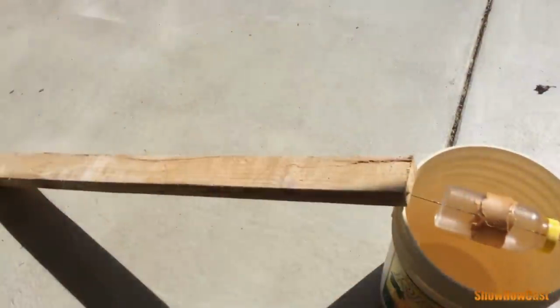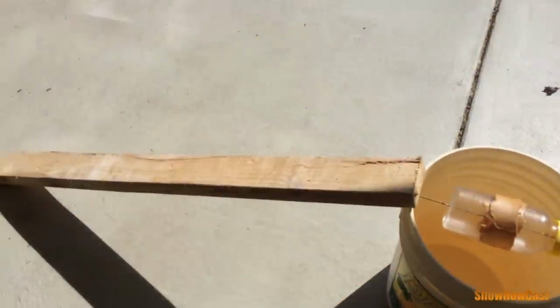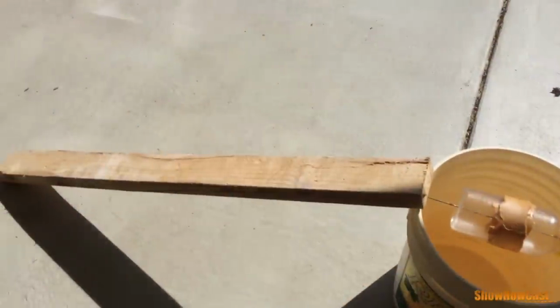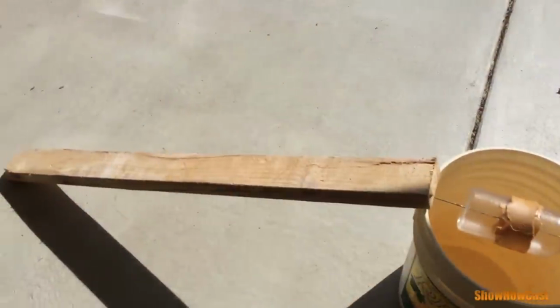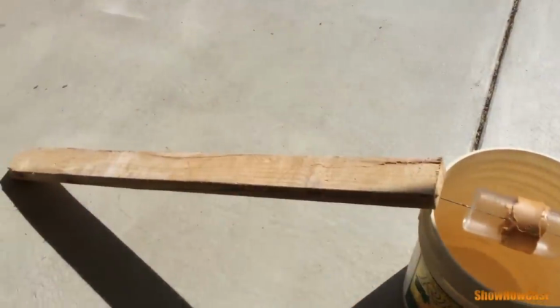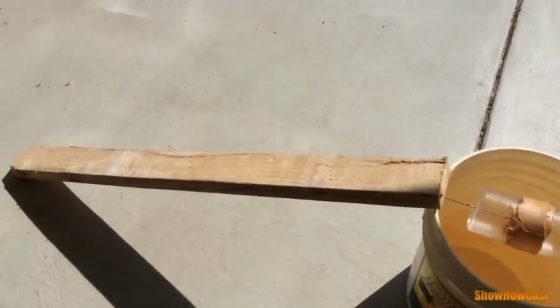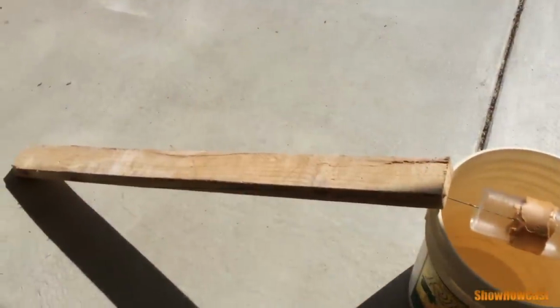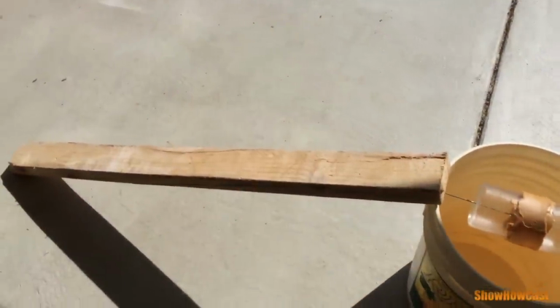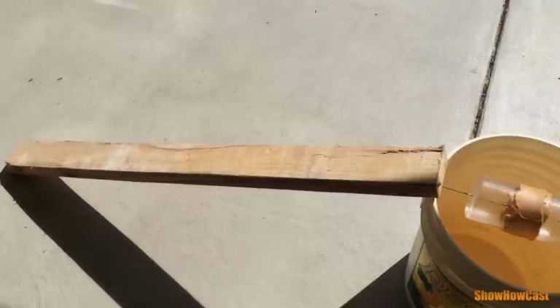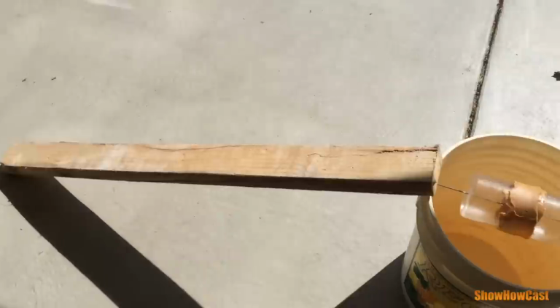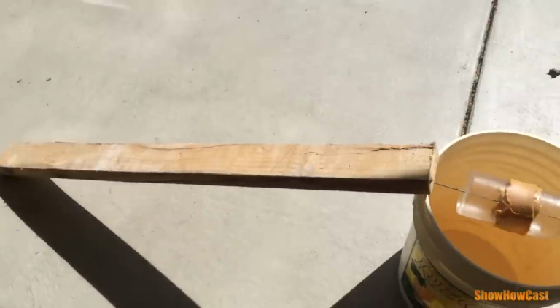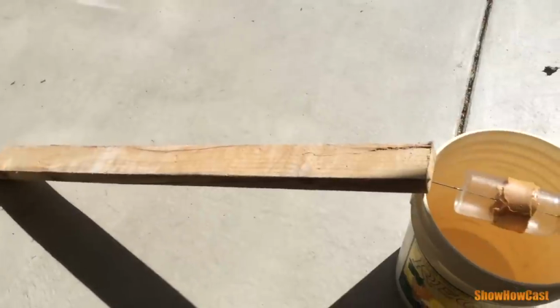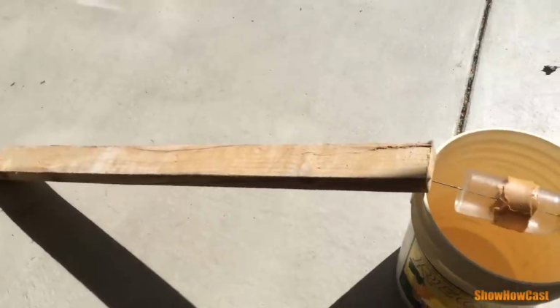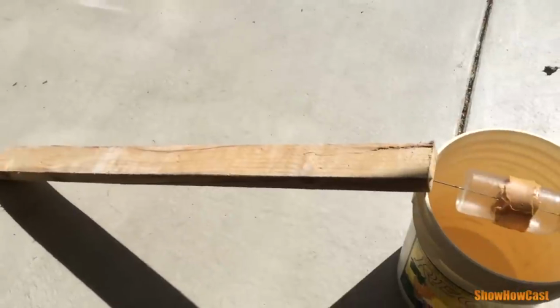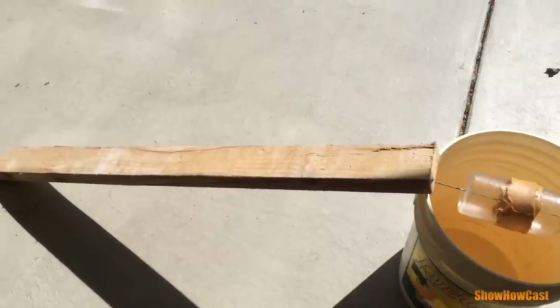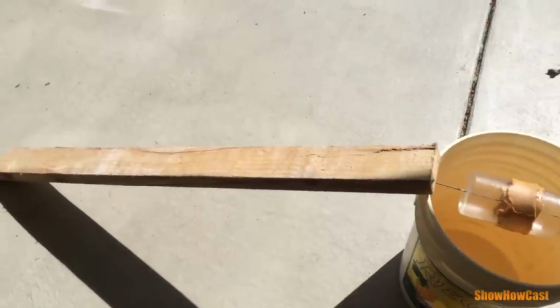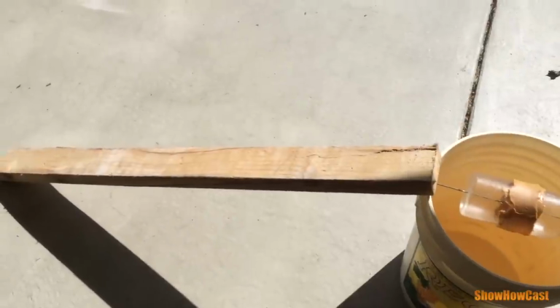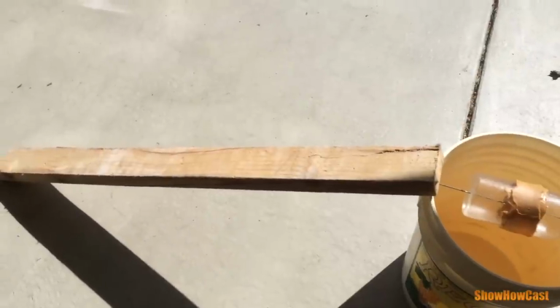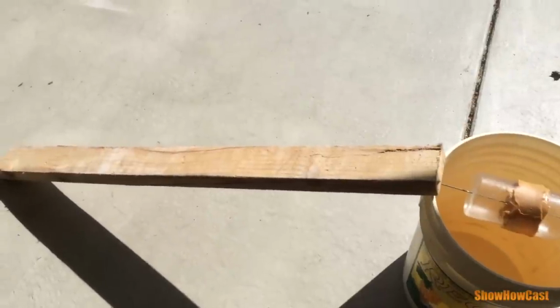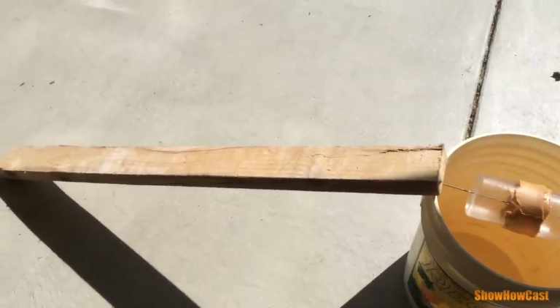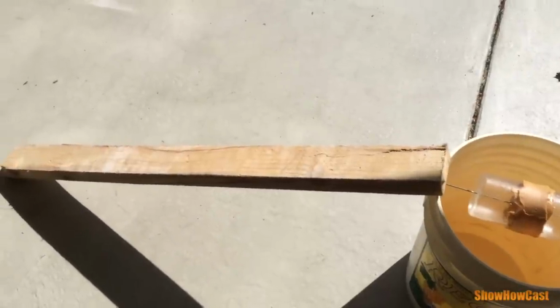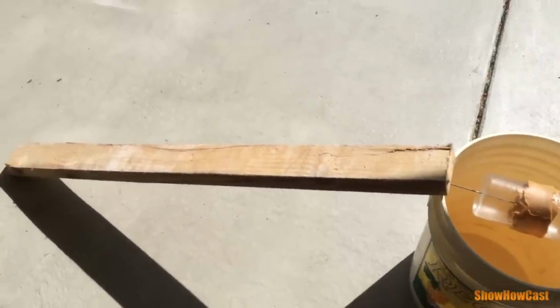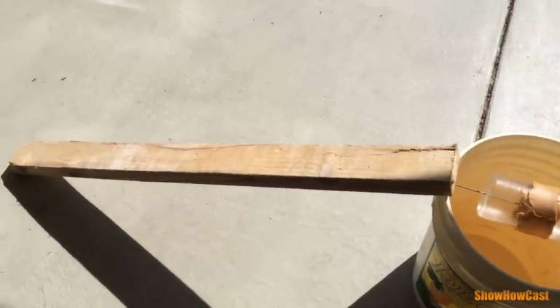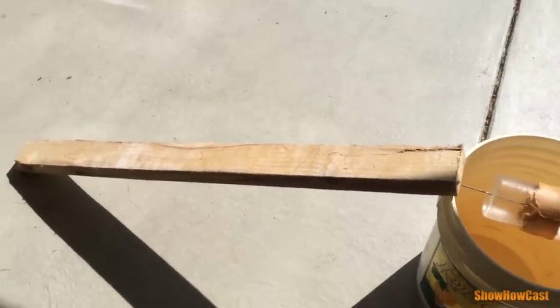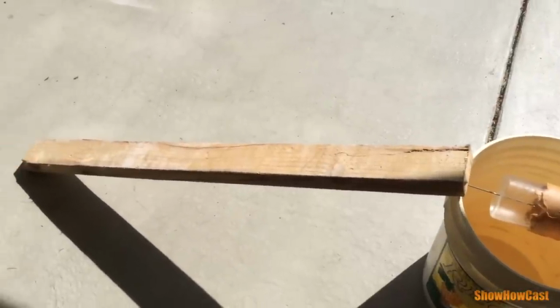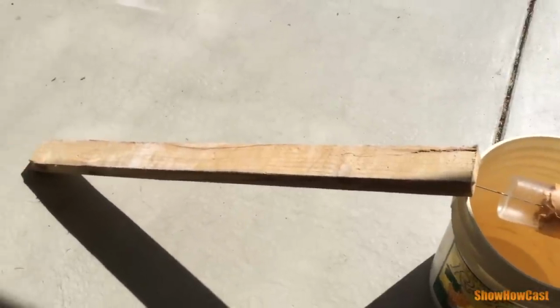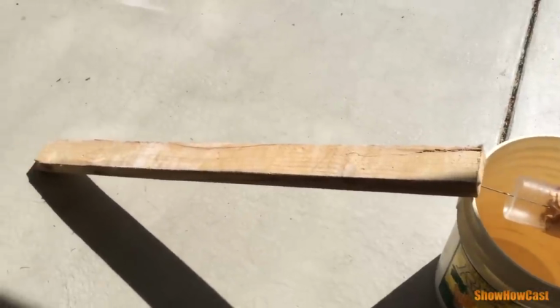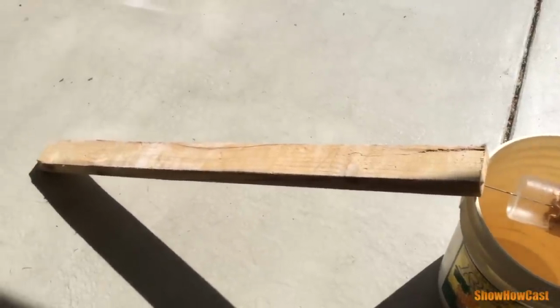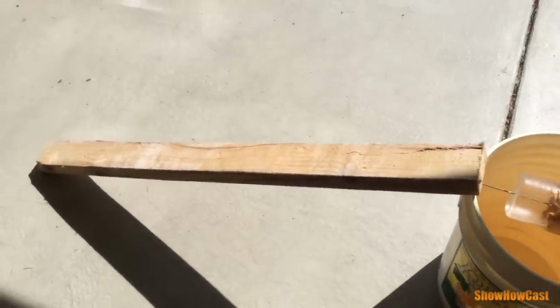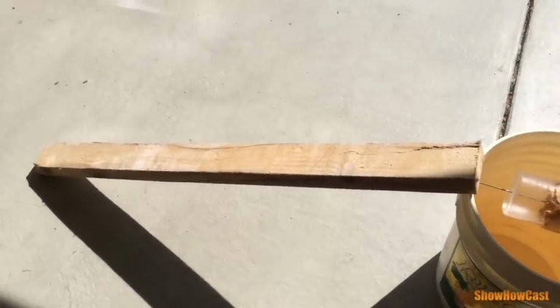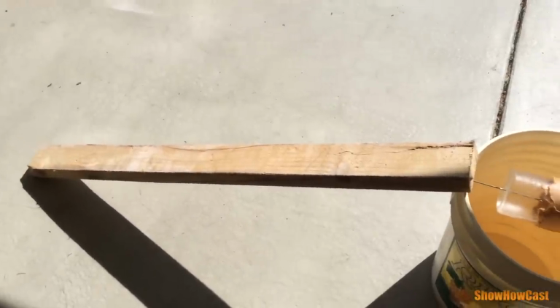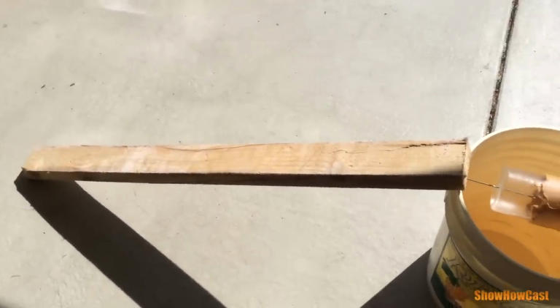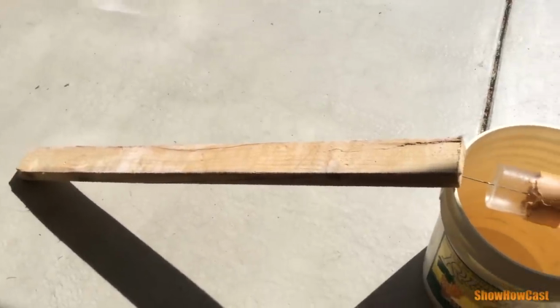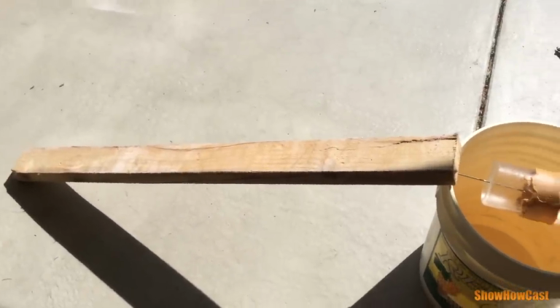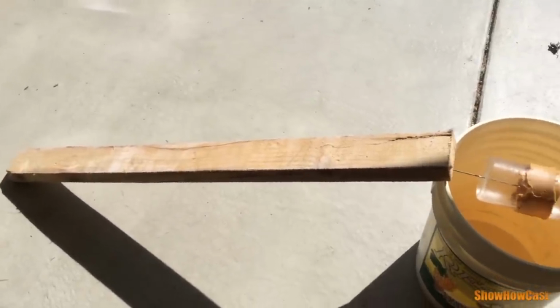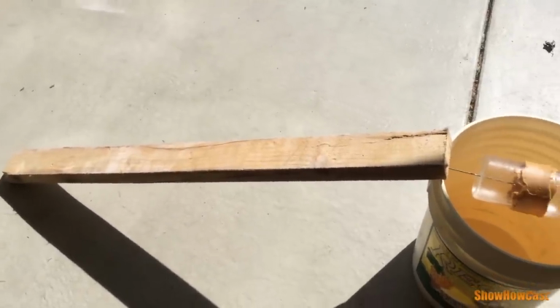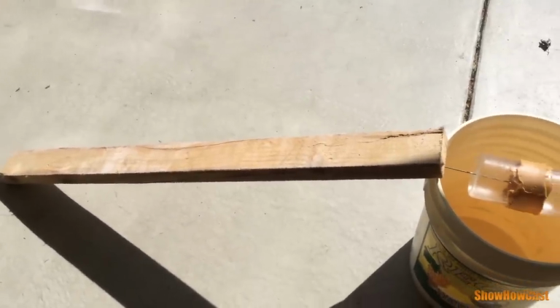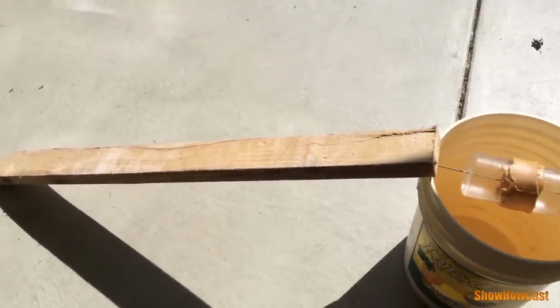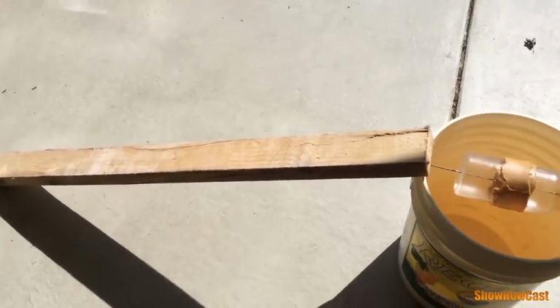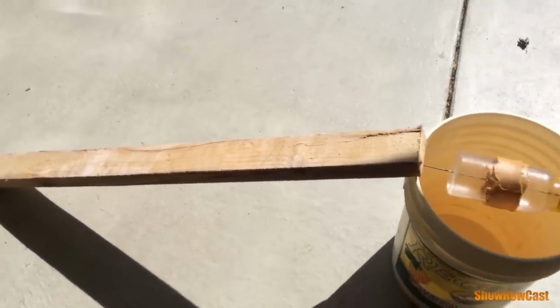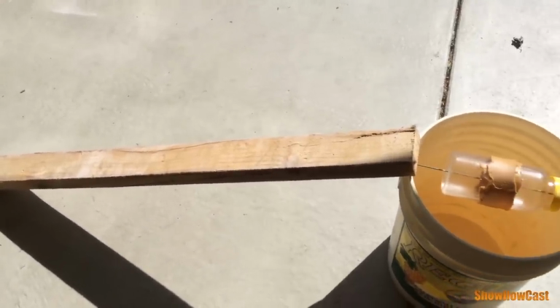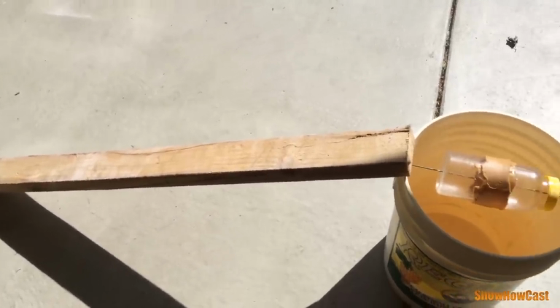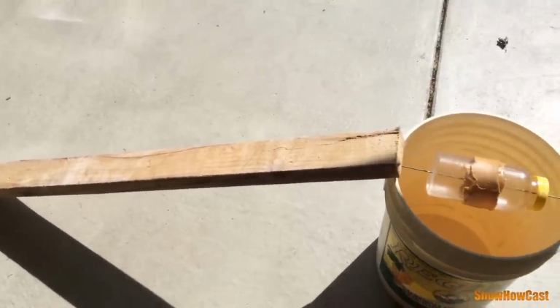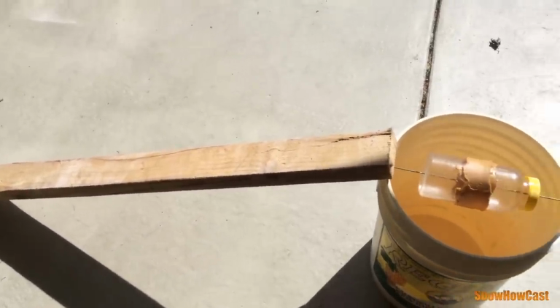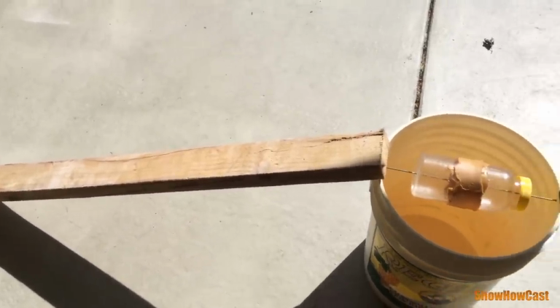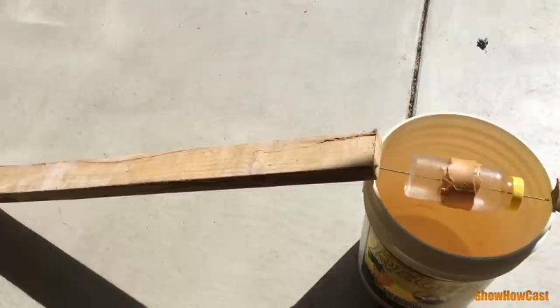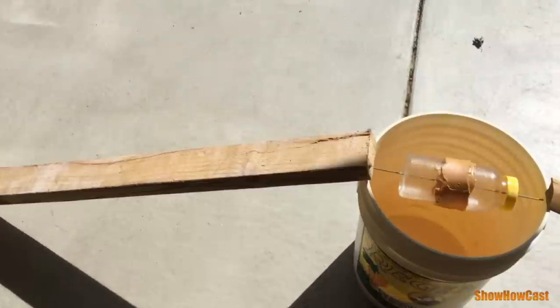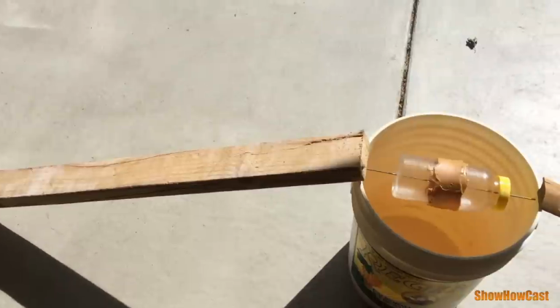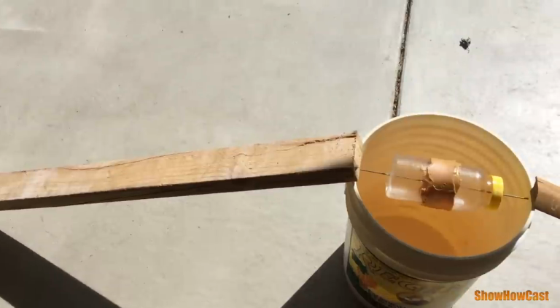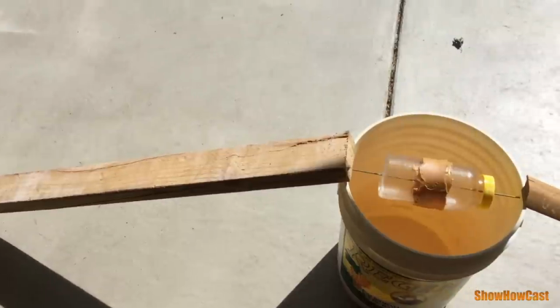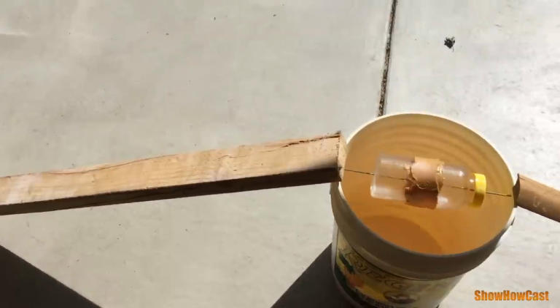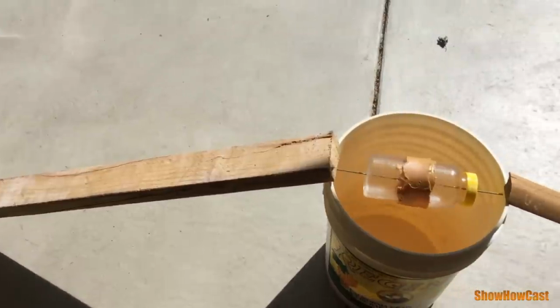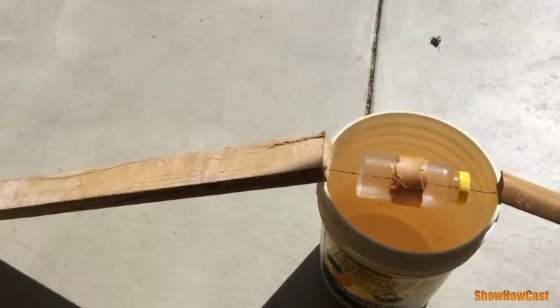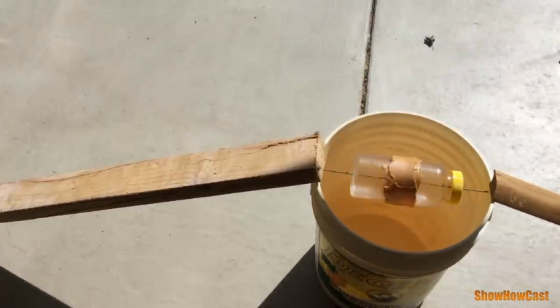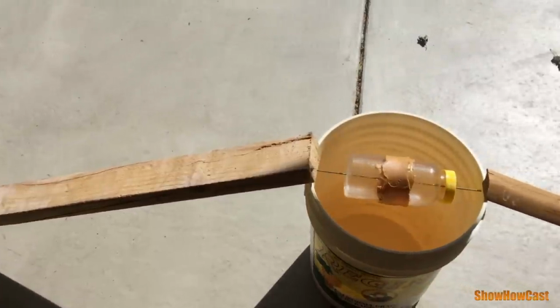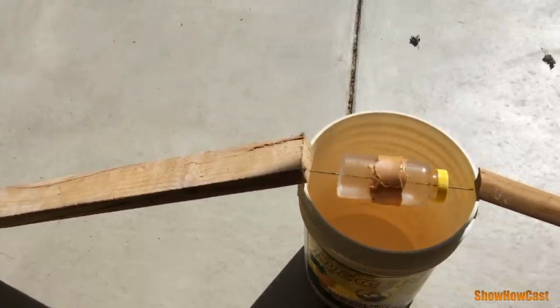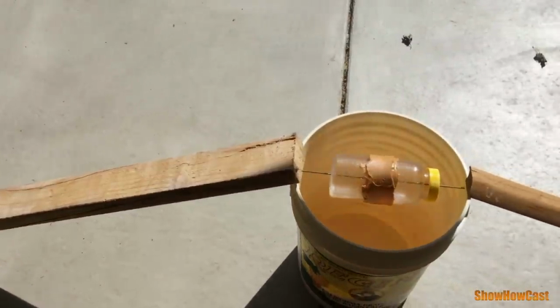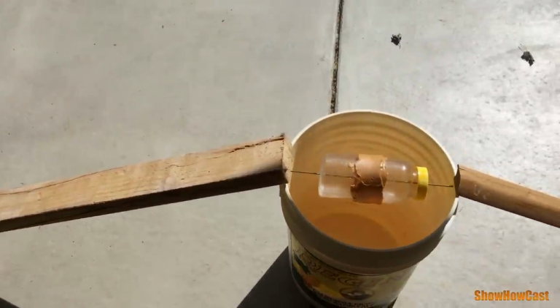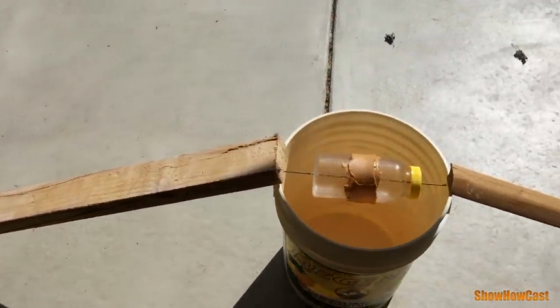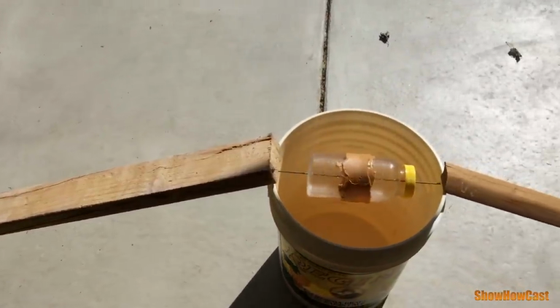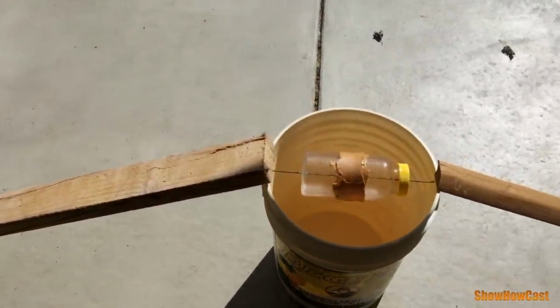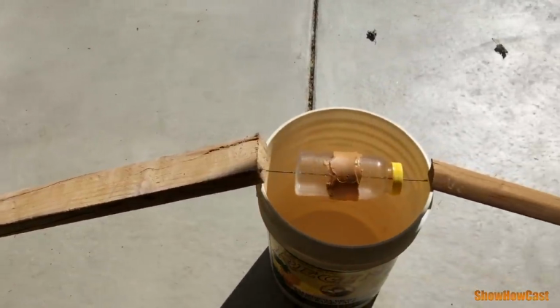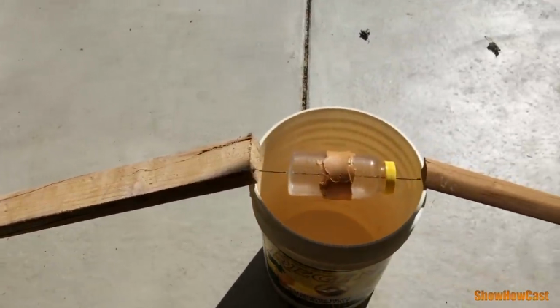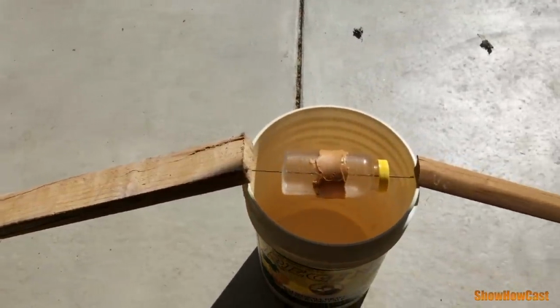The last step is to add ramps to your bucket, one on each side or at each end of the wire, as shown.